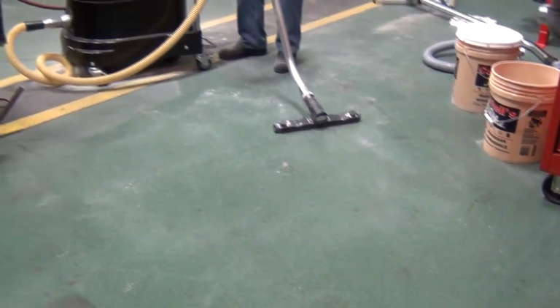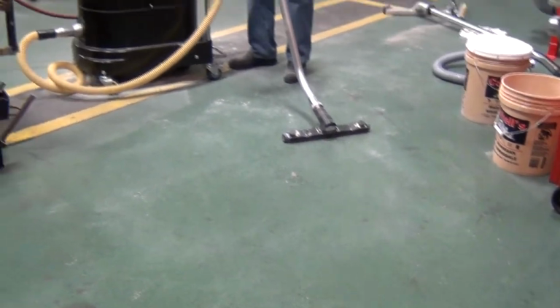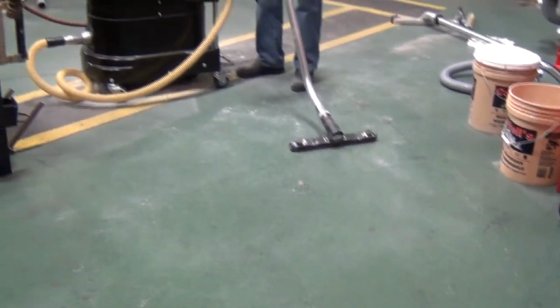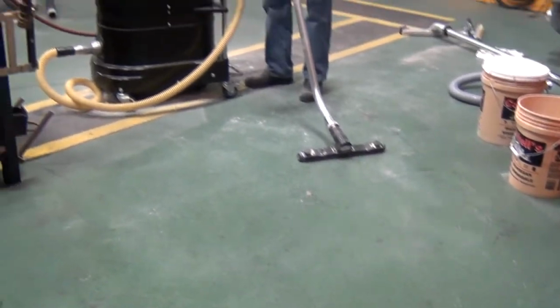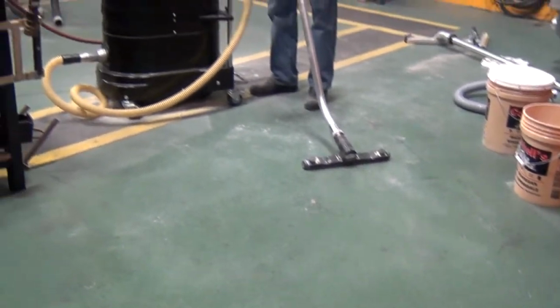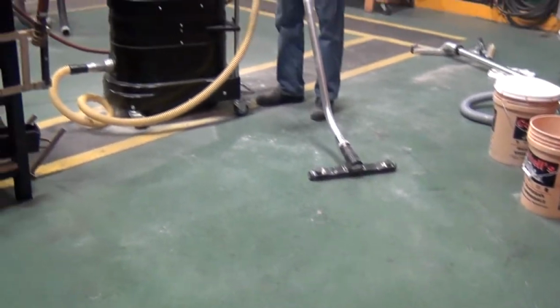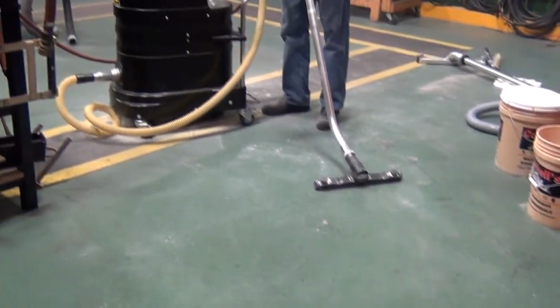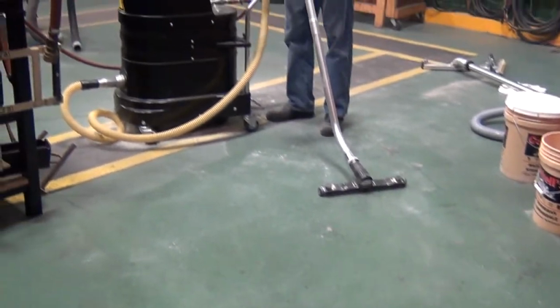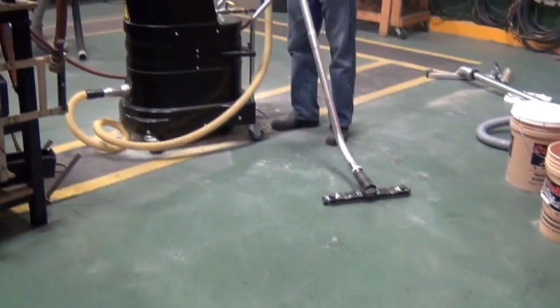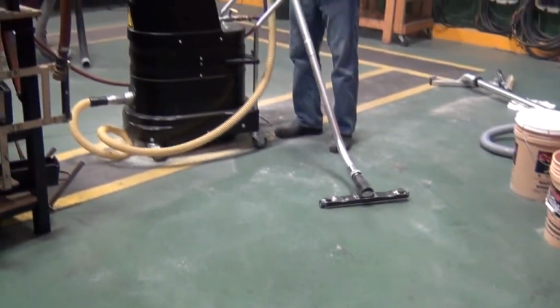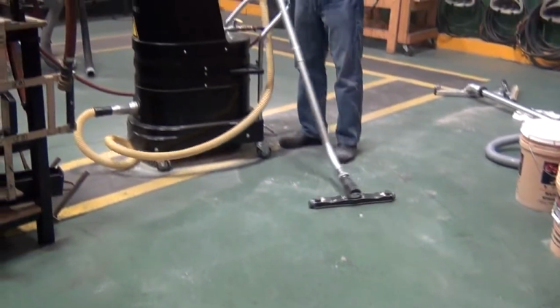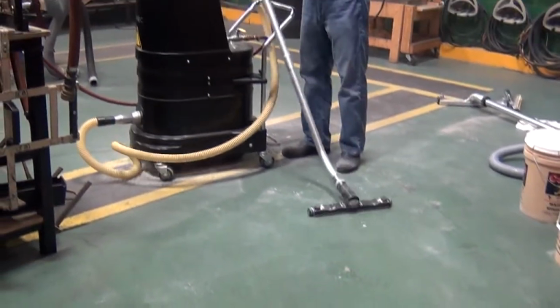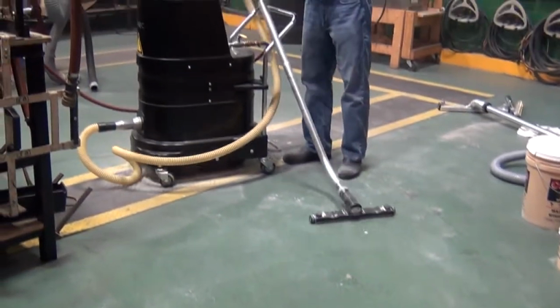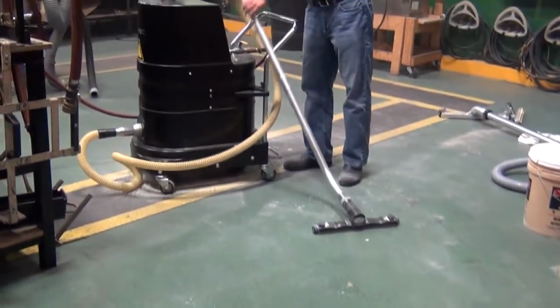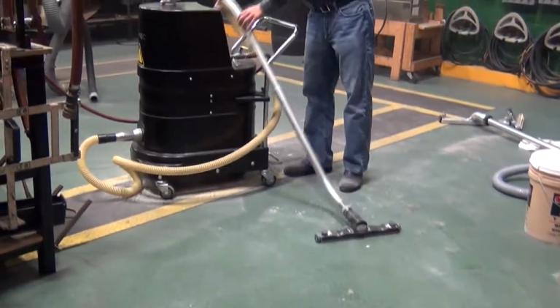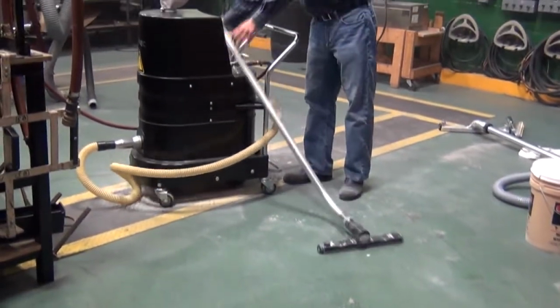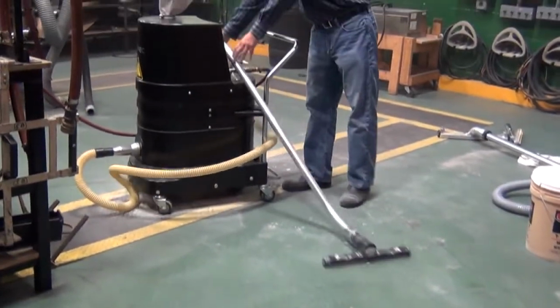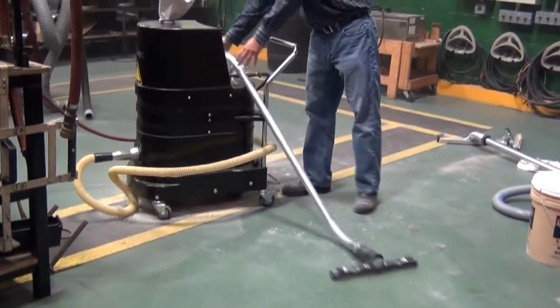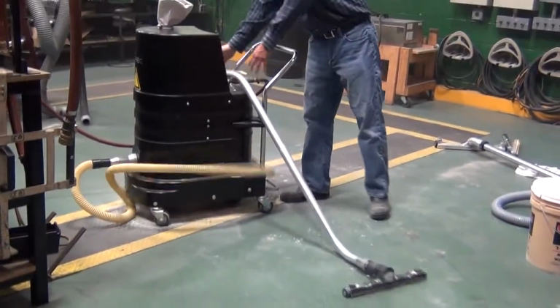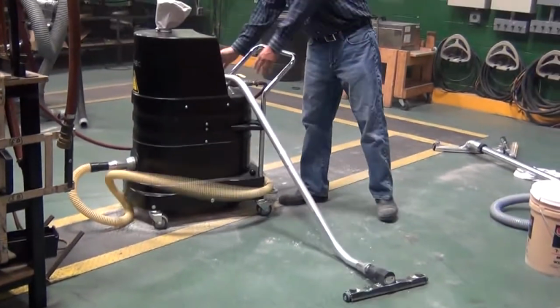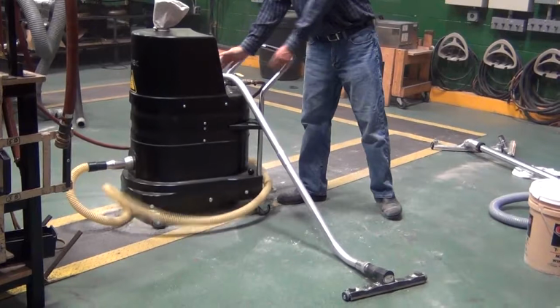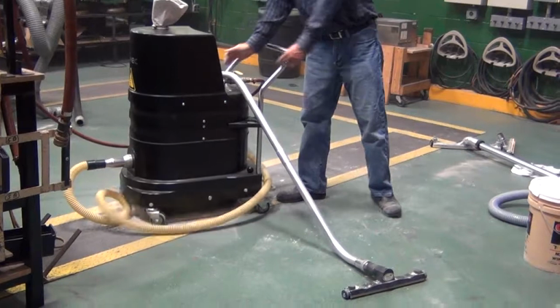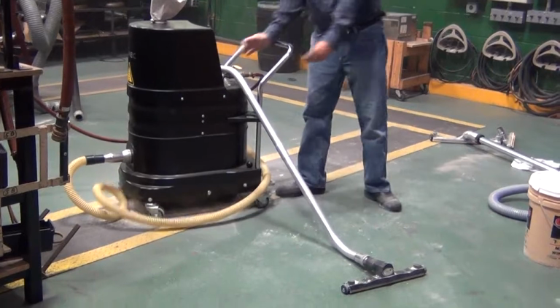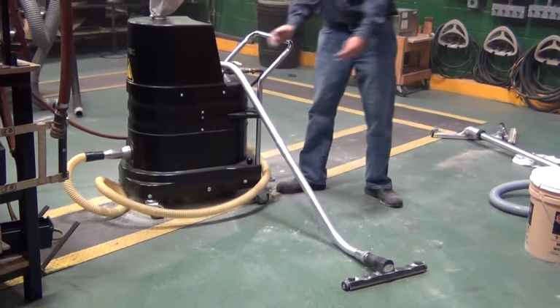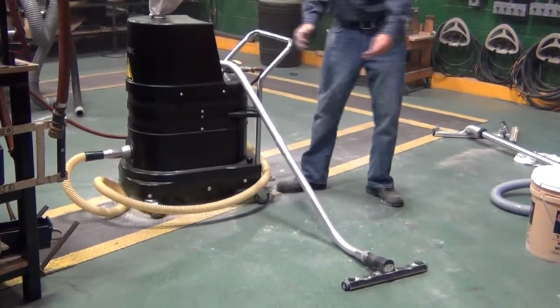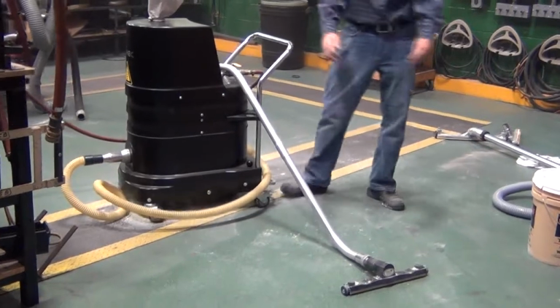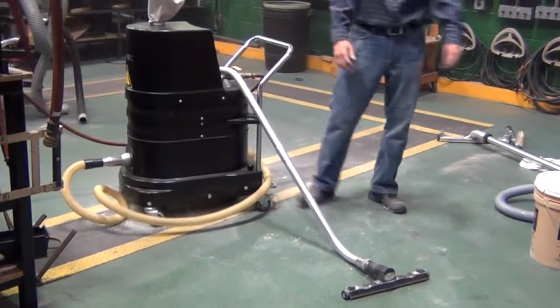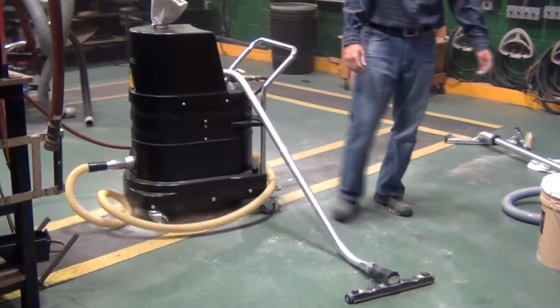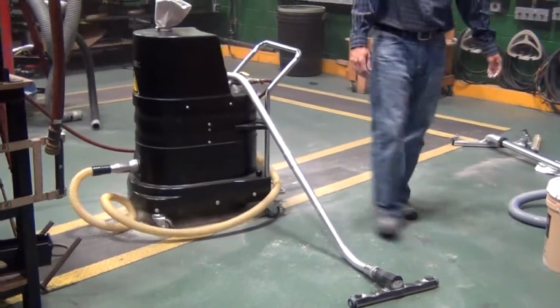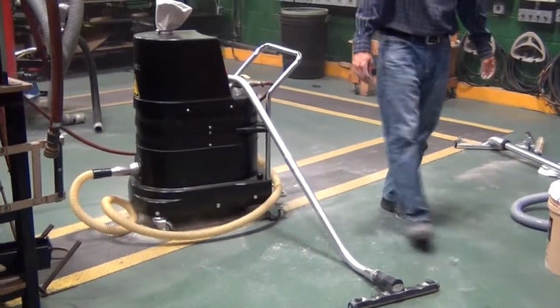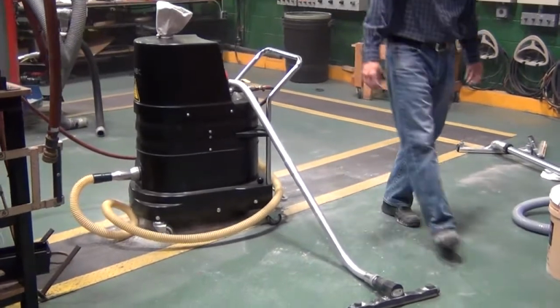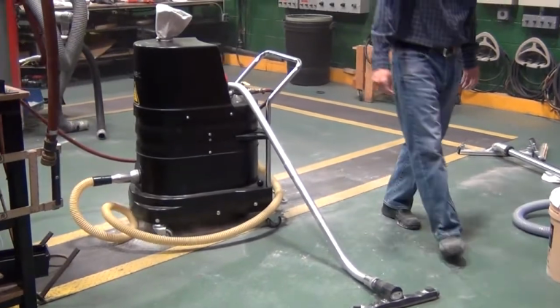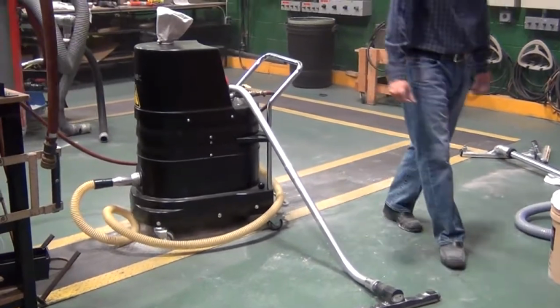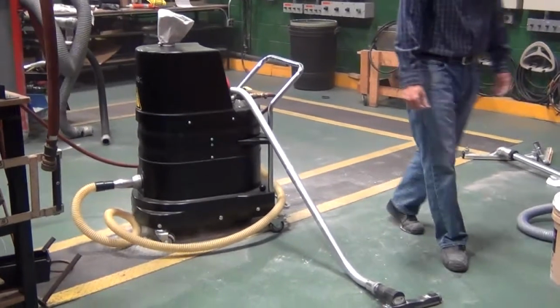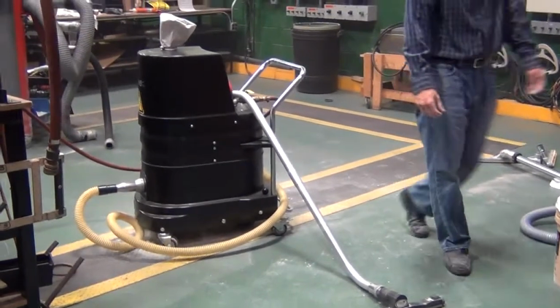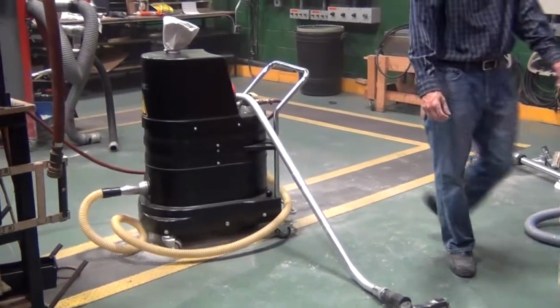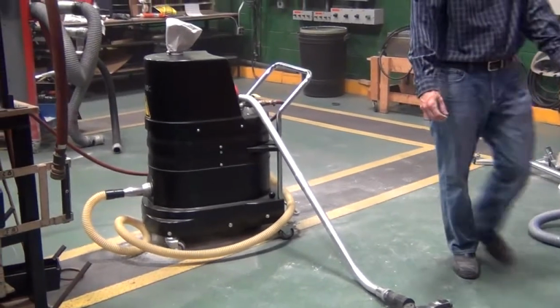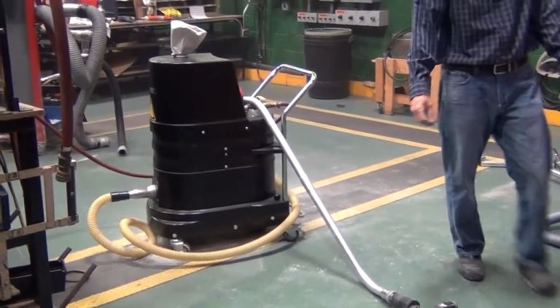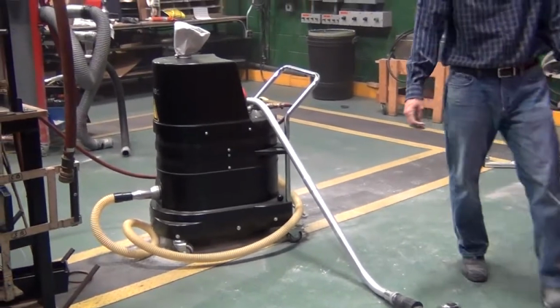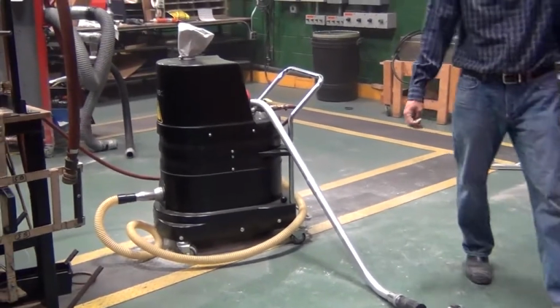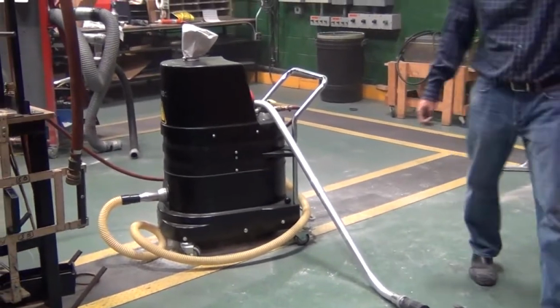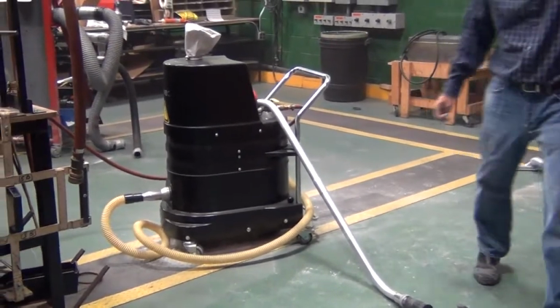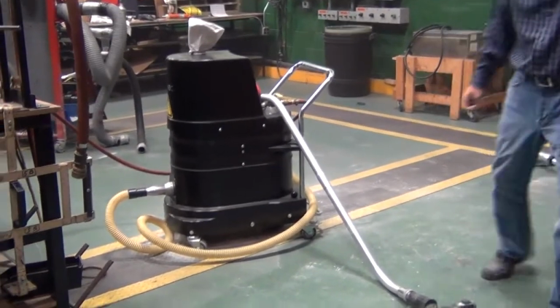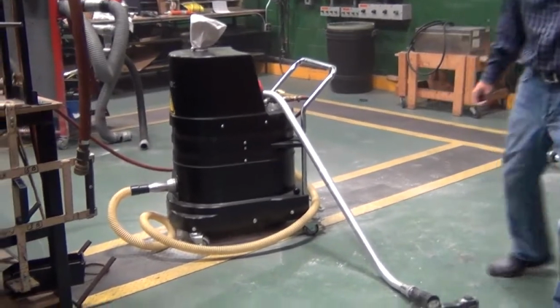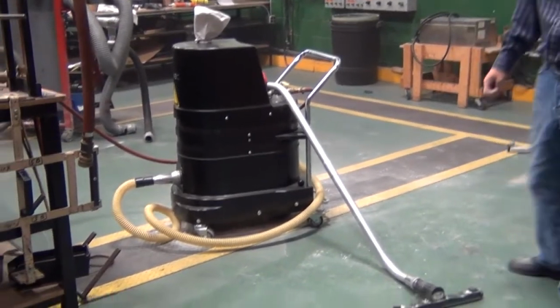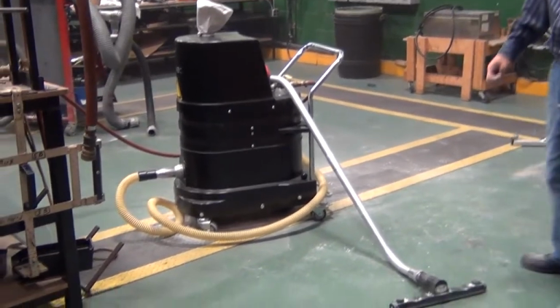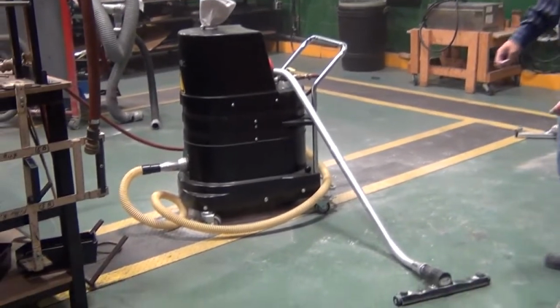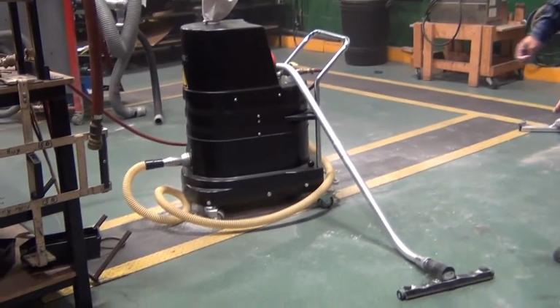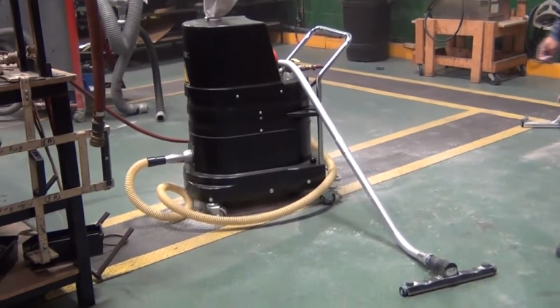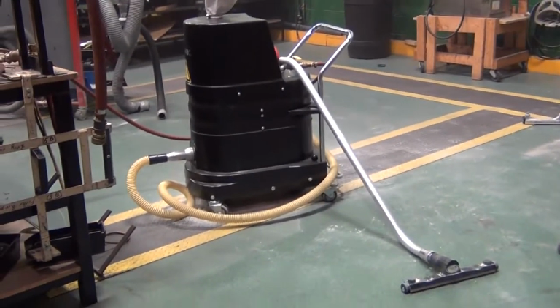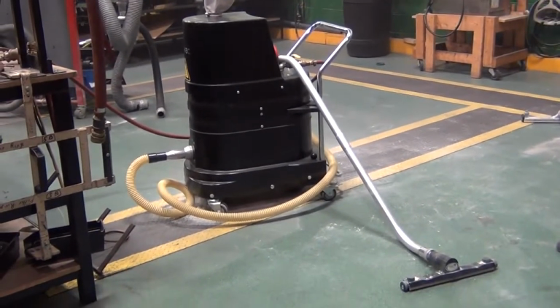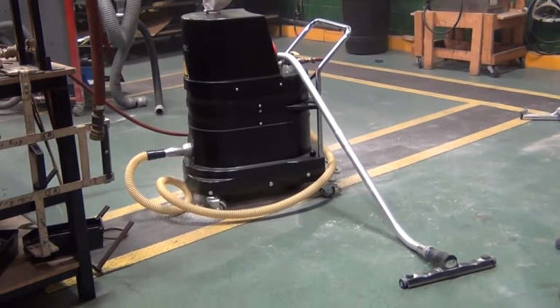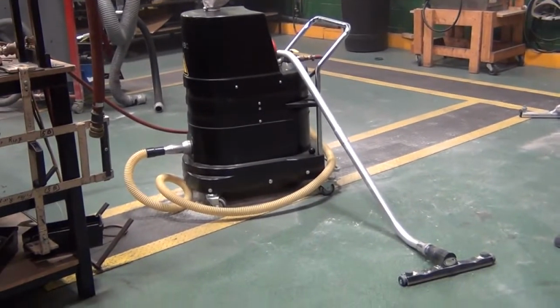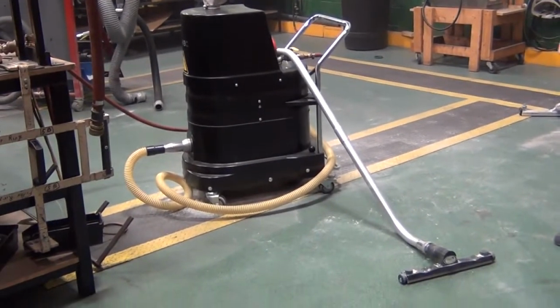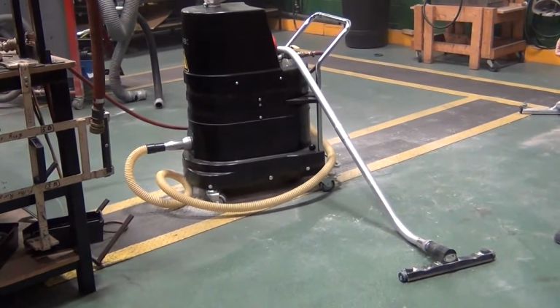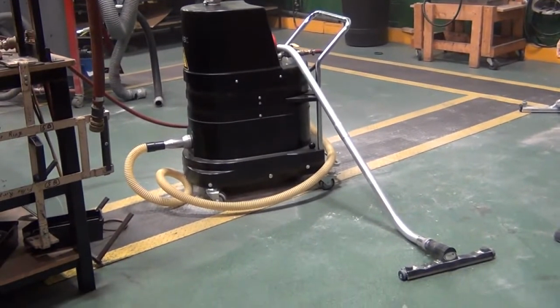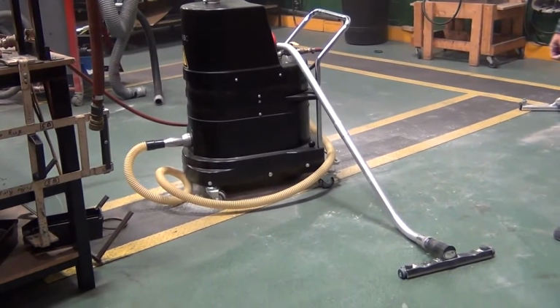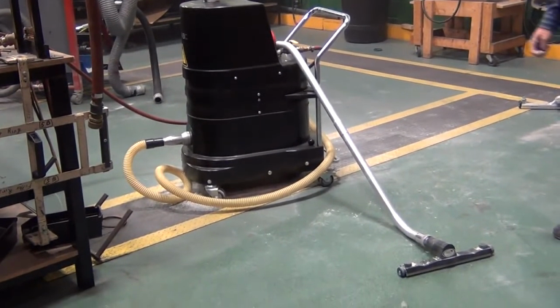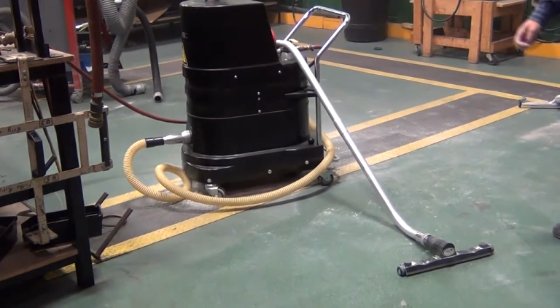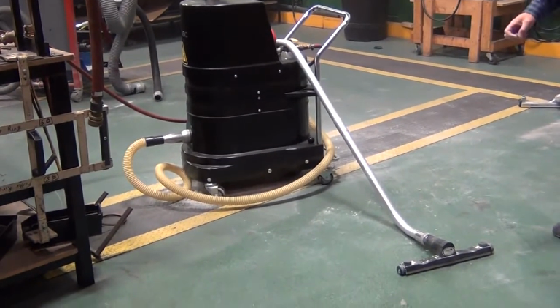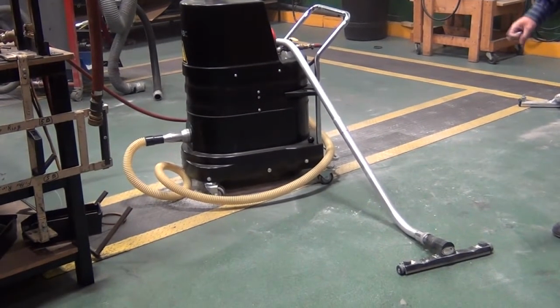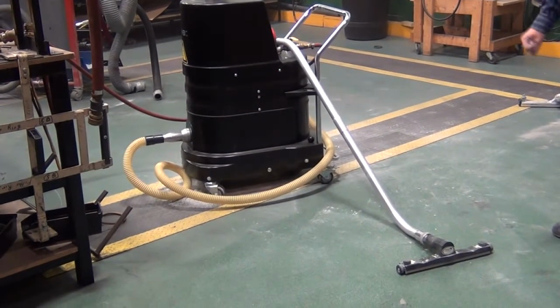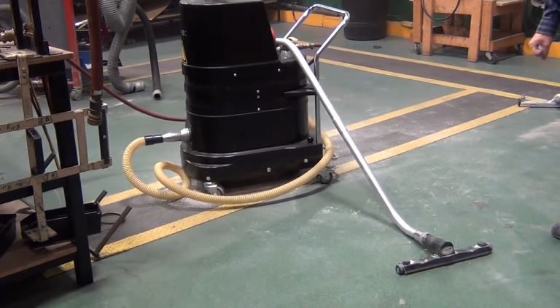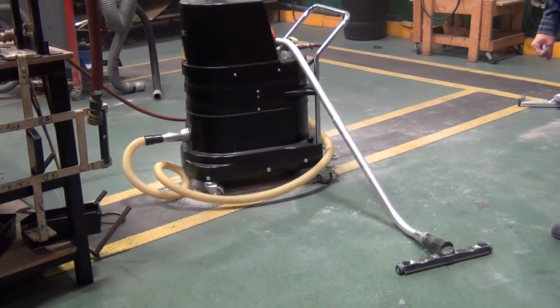Extremely quiet machine. This has been a review of the Ruvox FRV100 explosion-proof vacuum, picking up starch with bentonite.